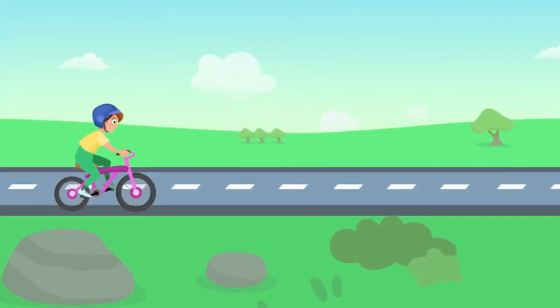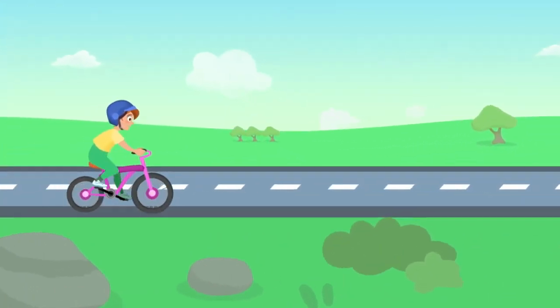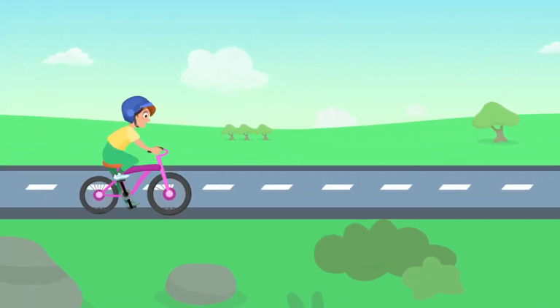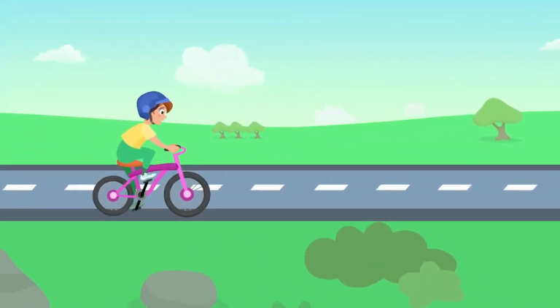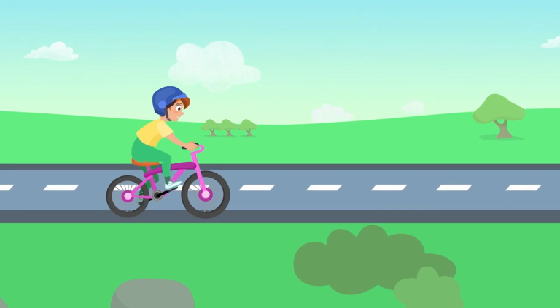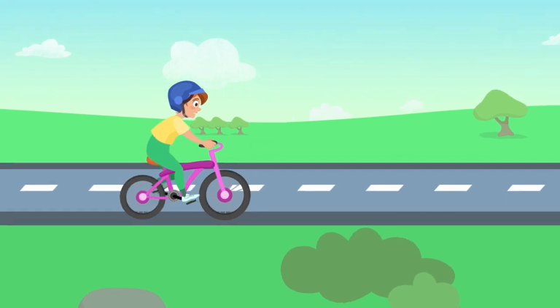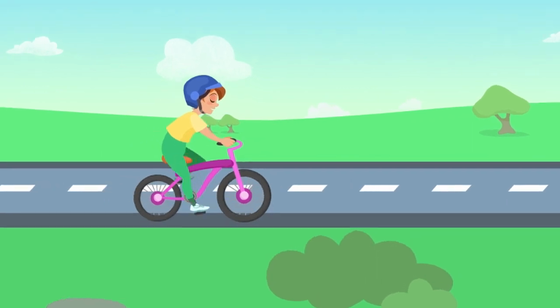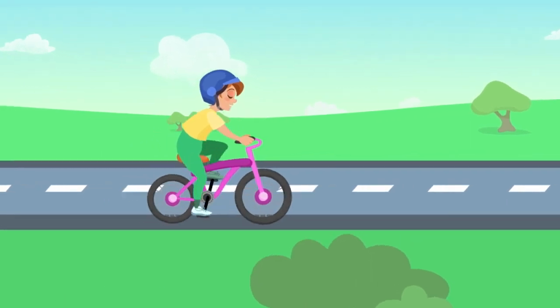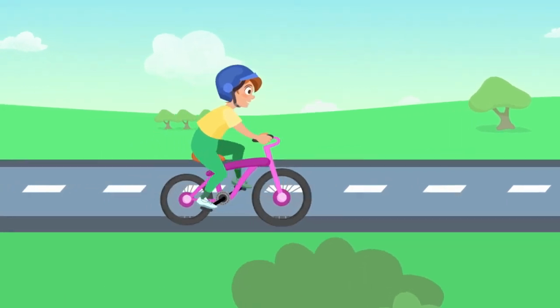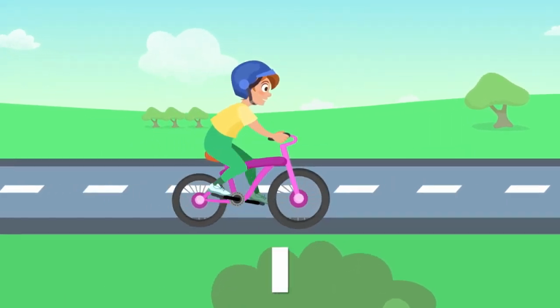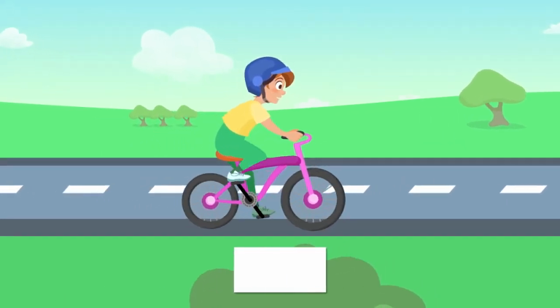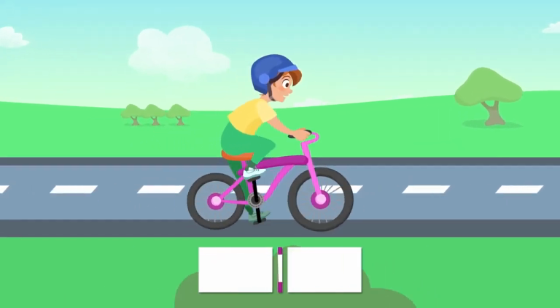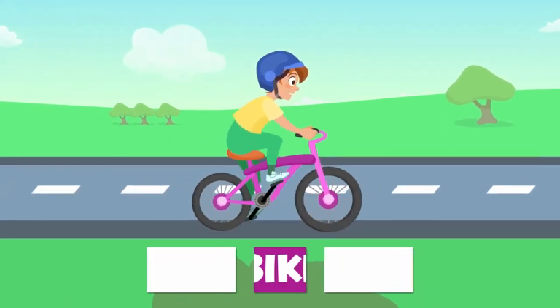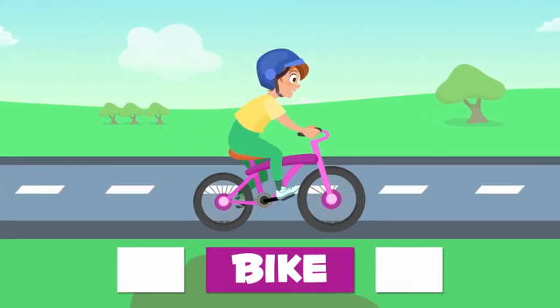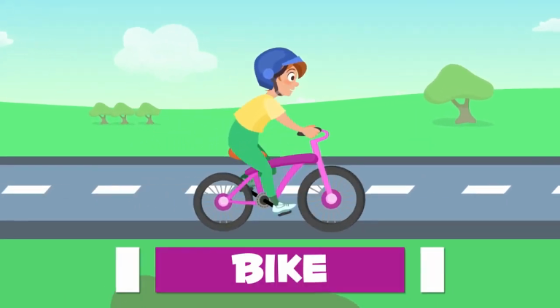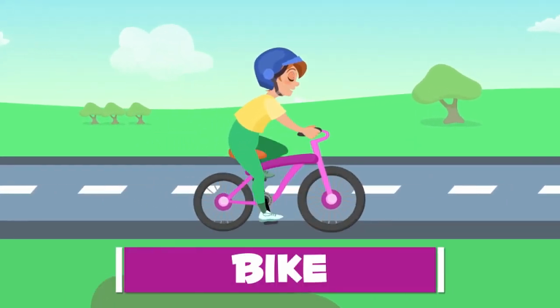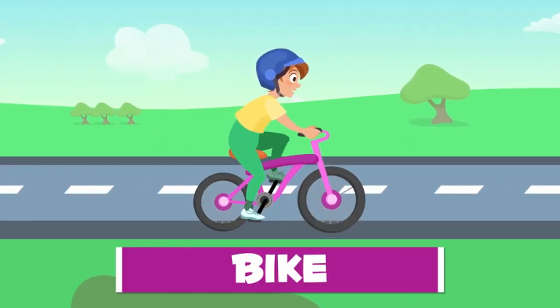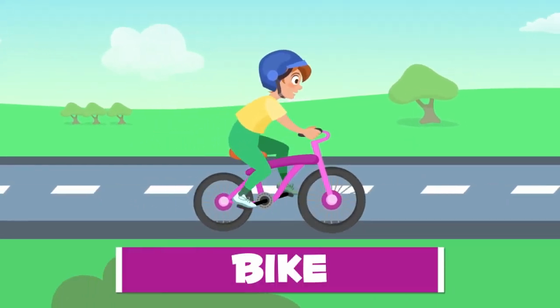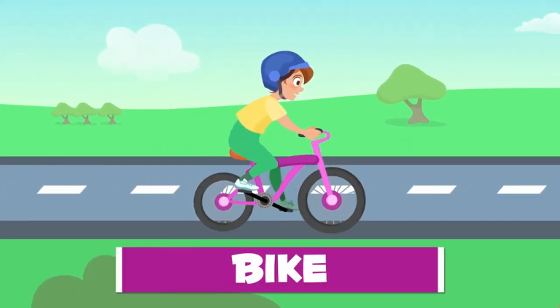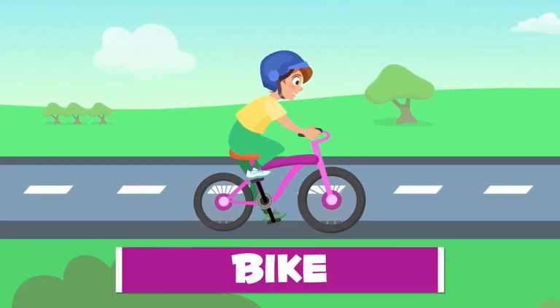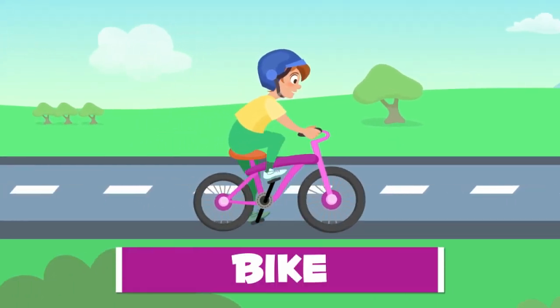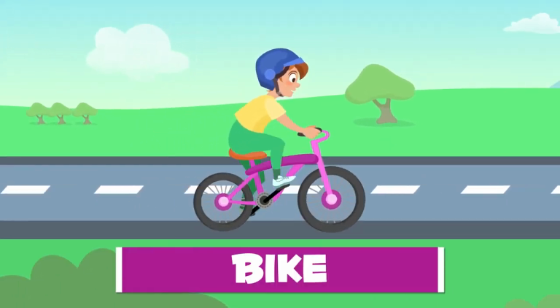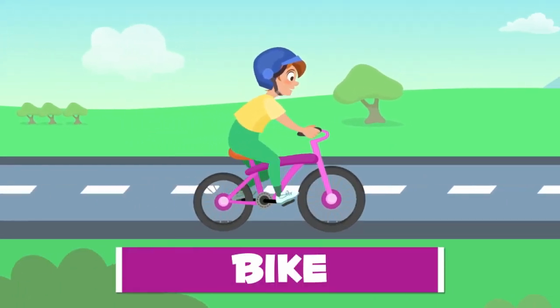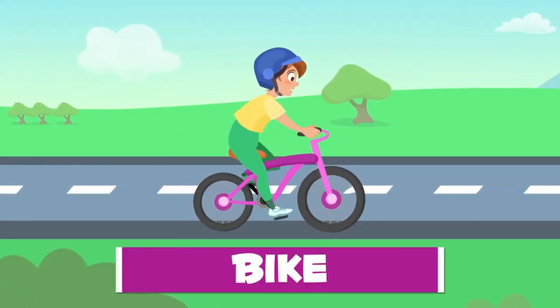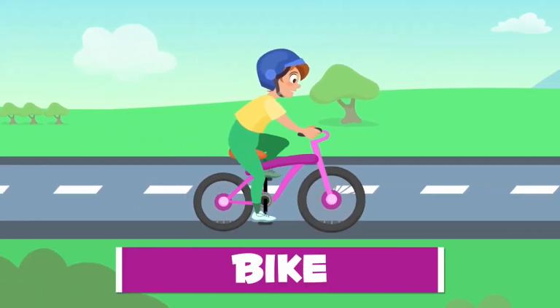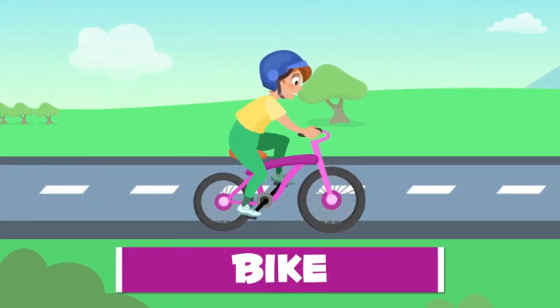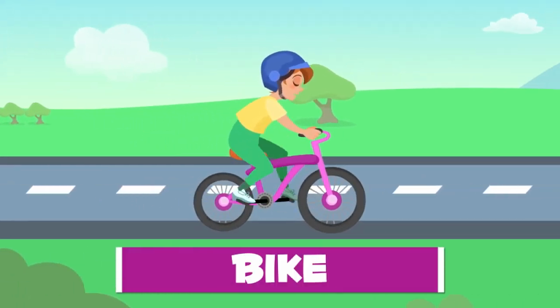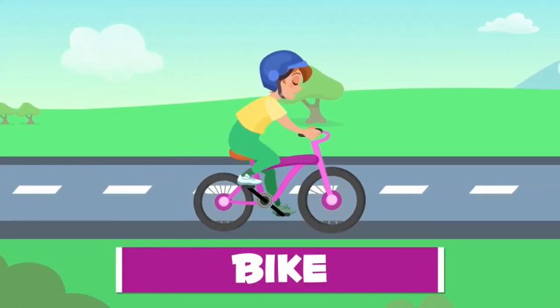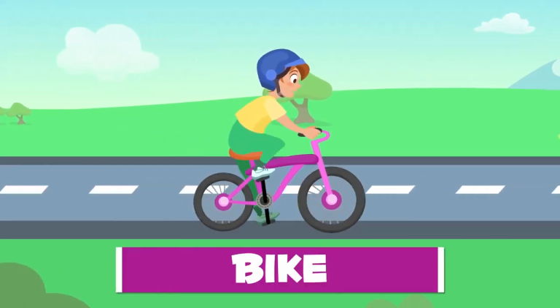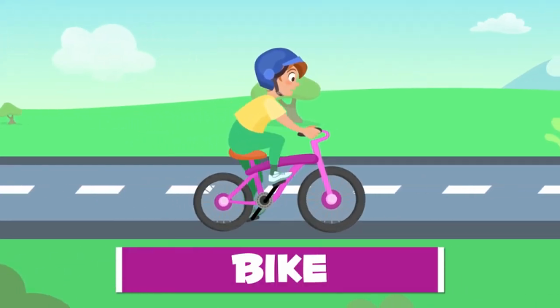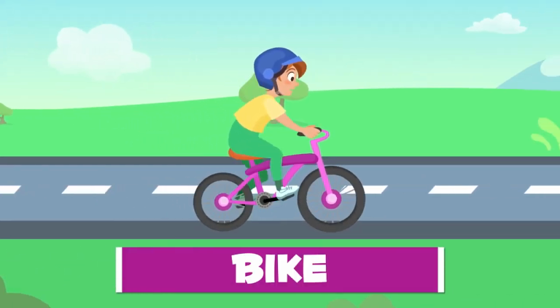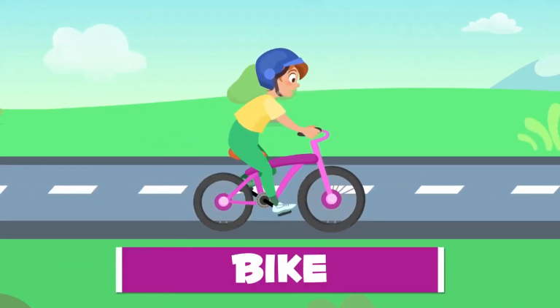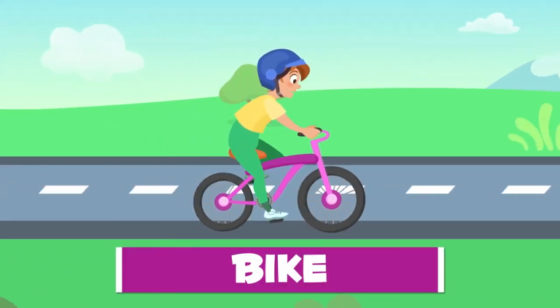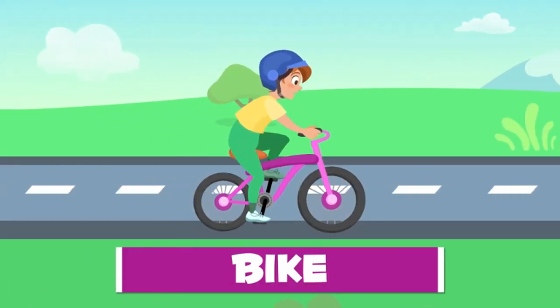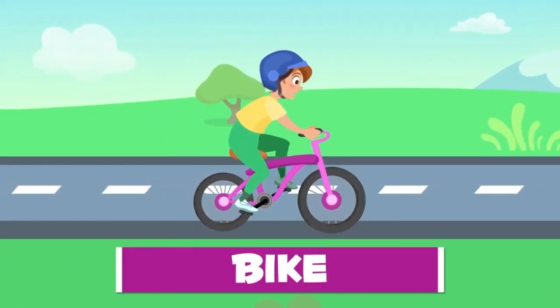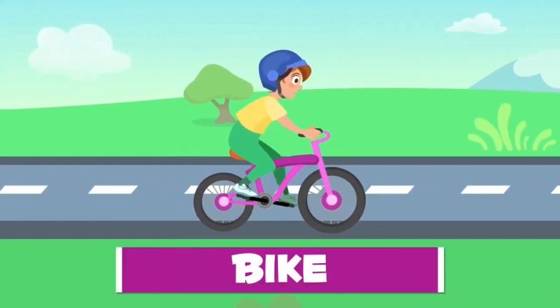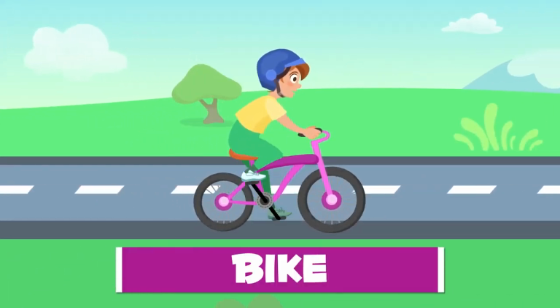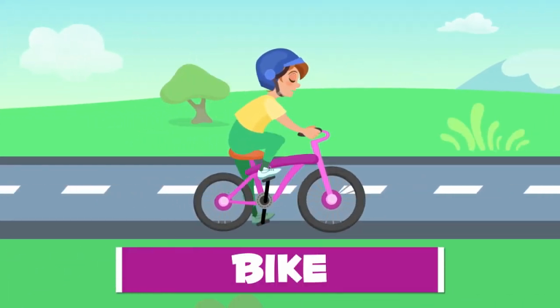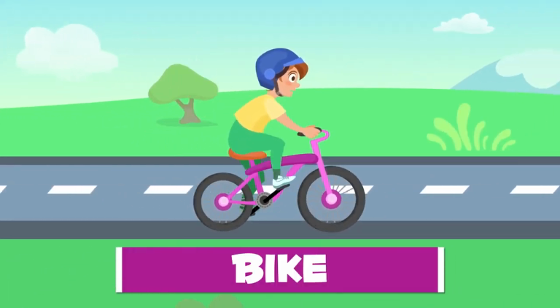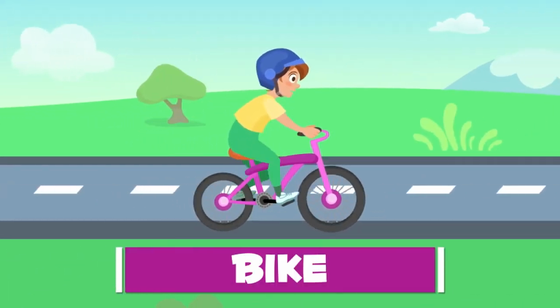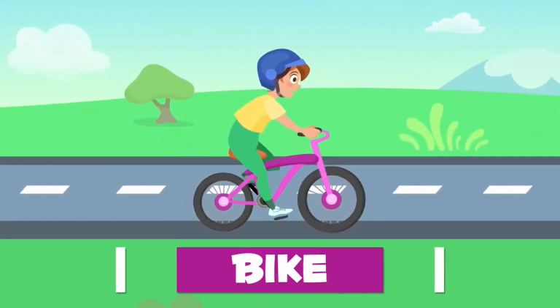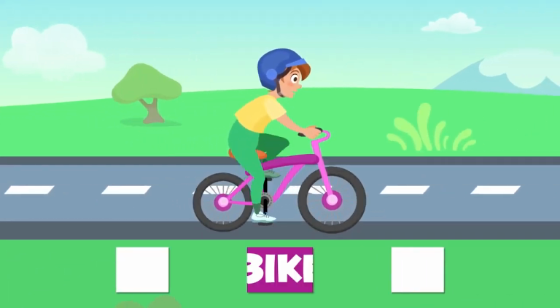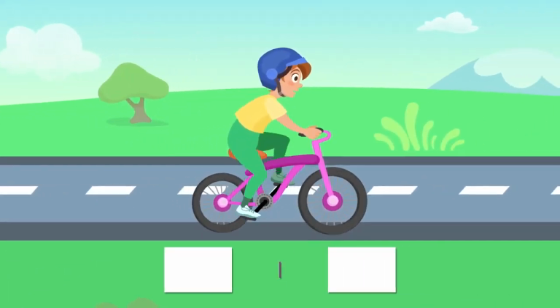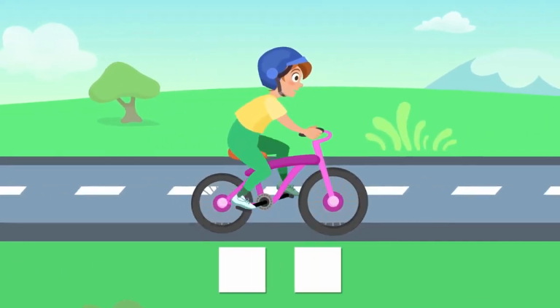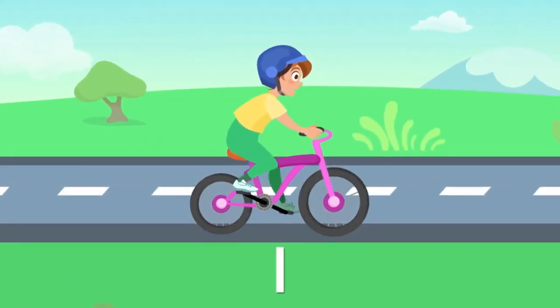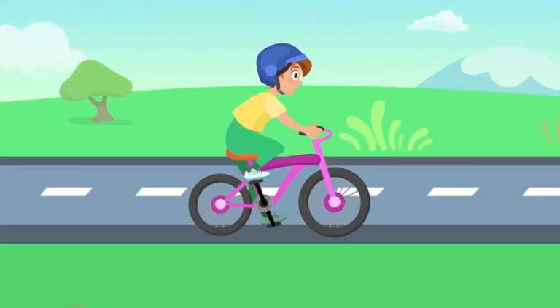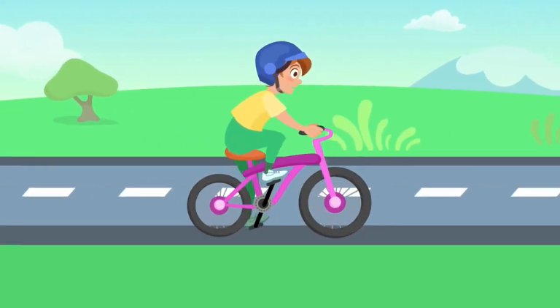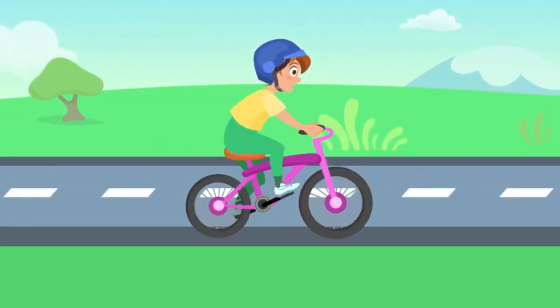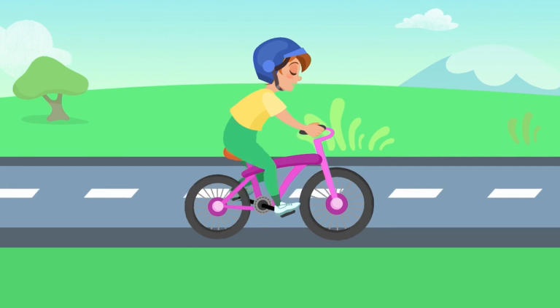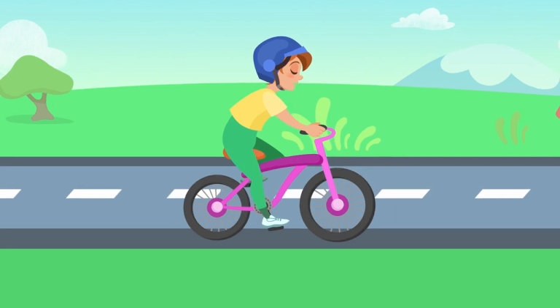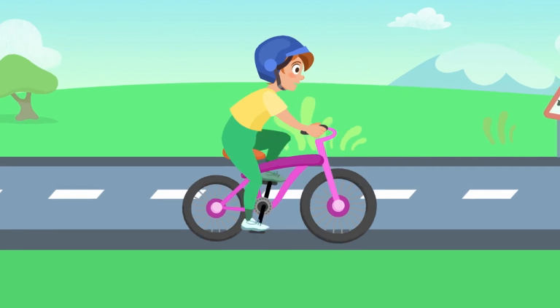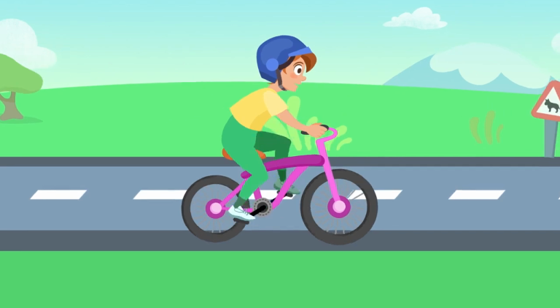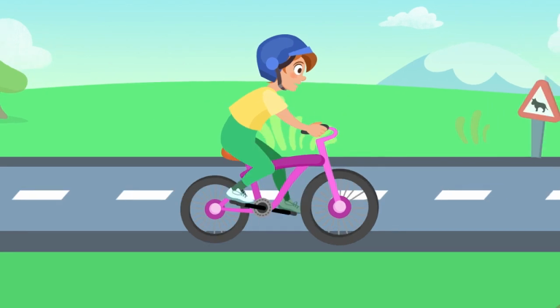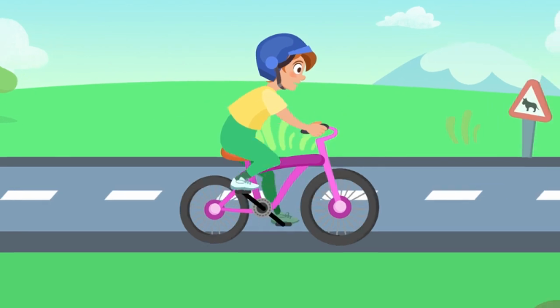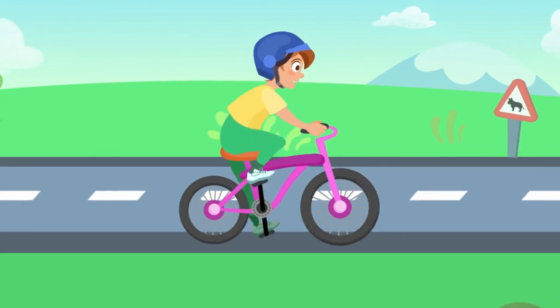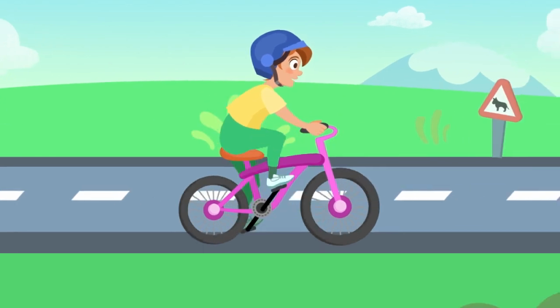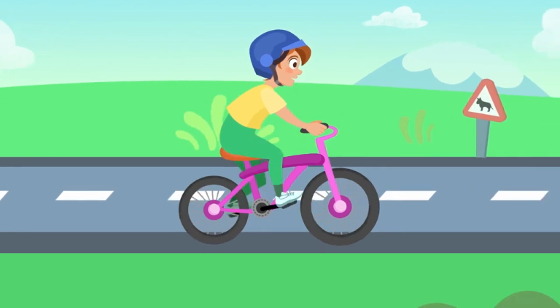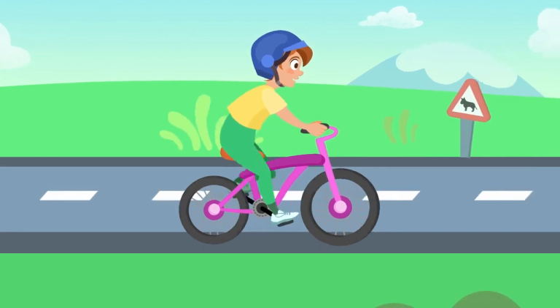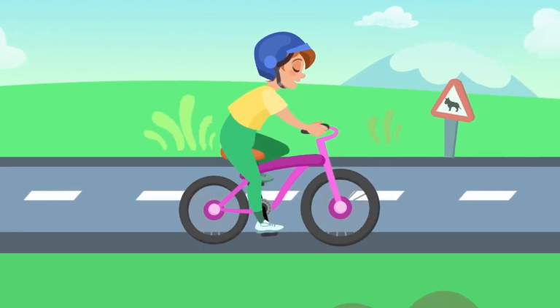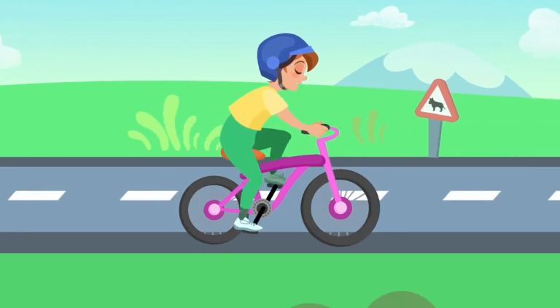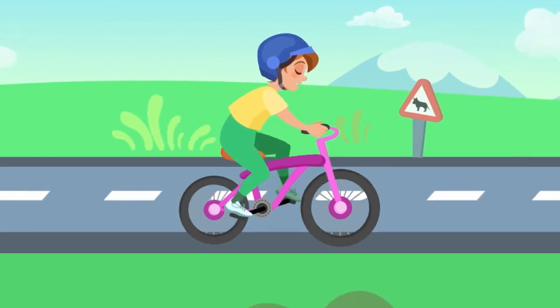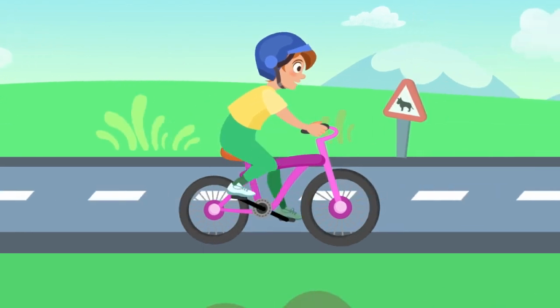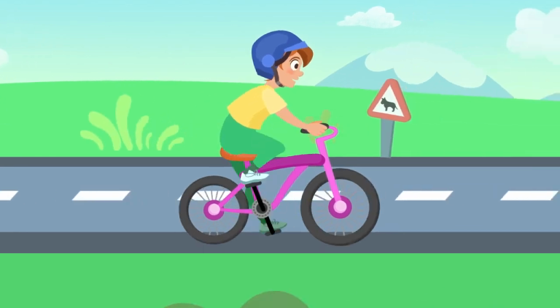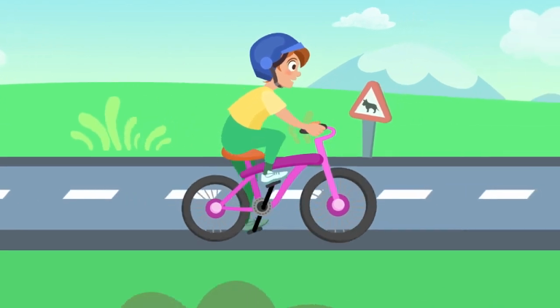Here's a bike. It has two wheels and we can move it by using these pedals. You can ride around the city with it or bike up a mountain.